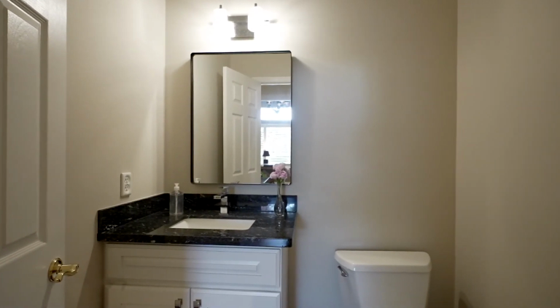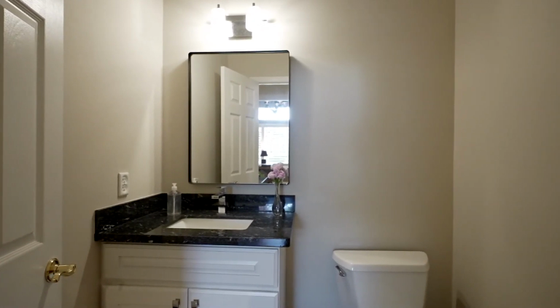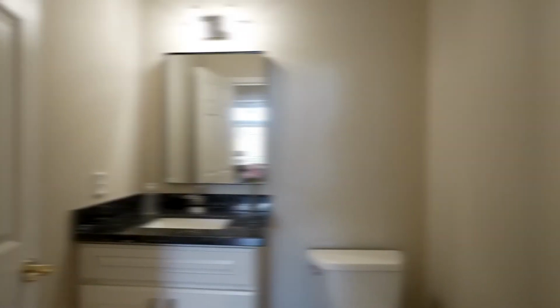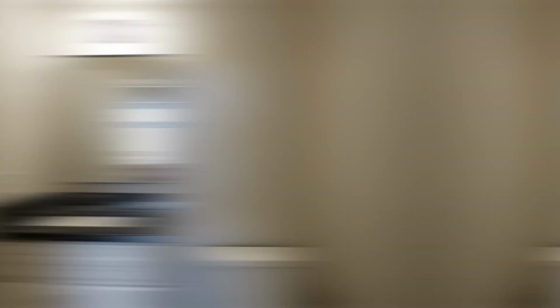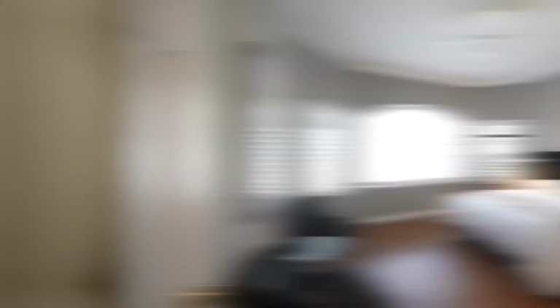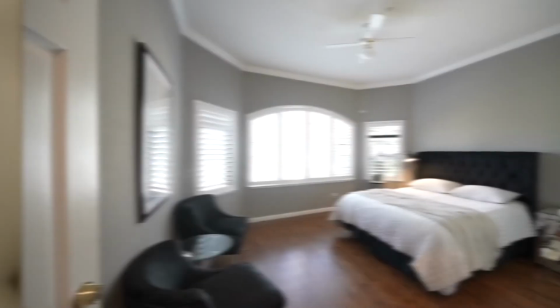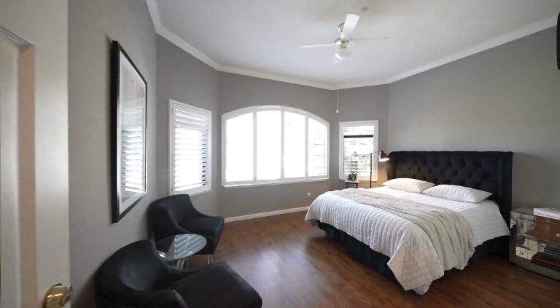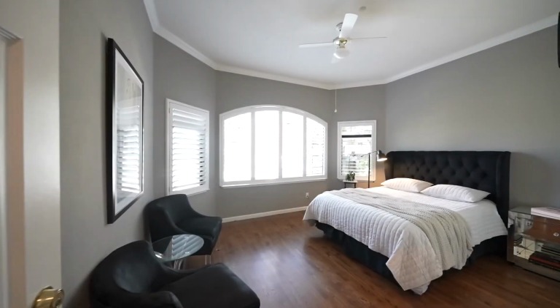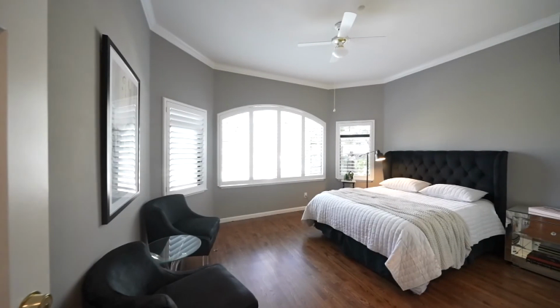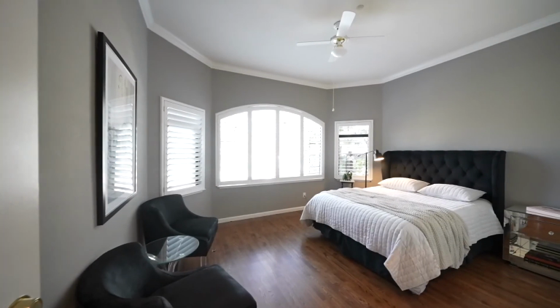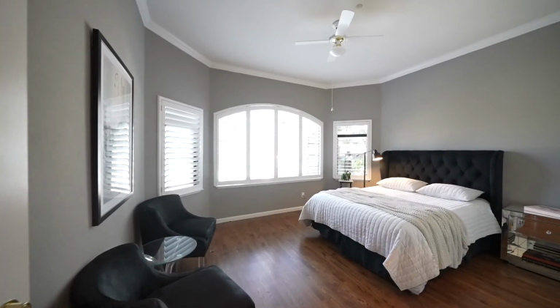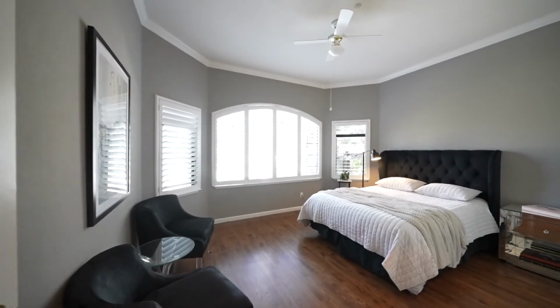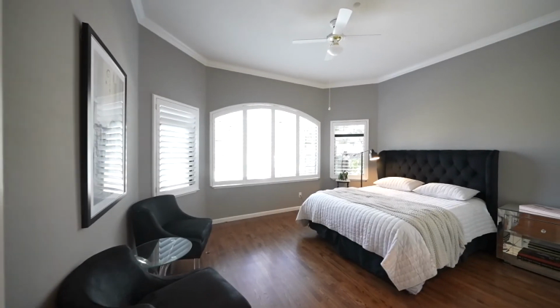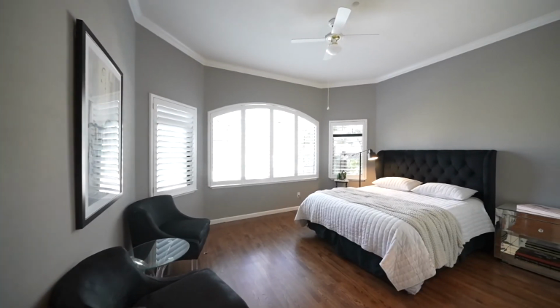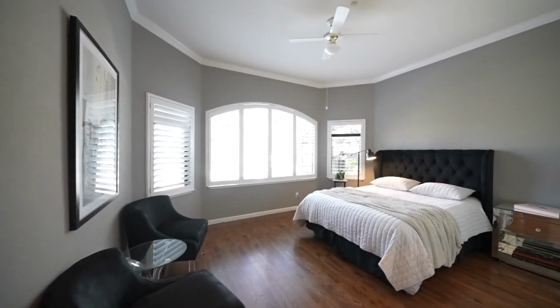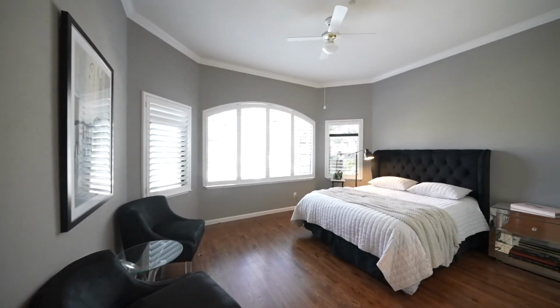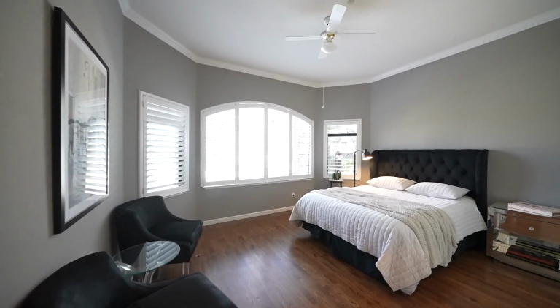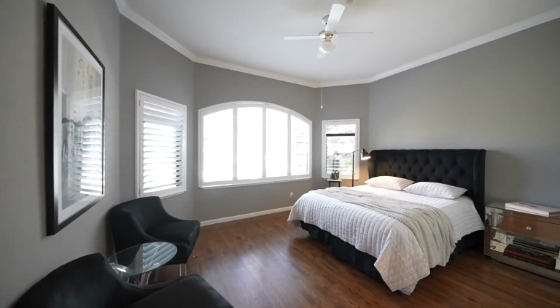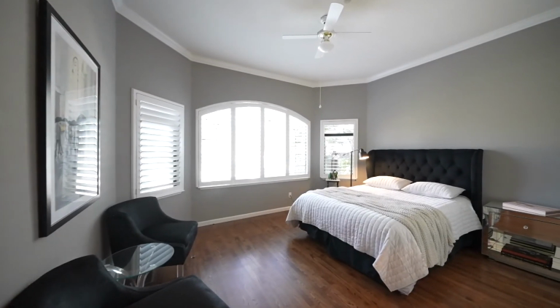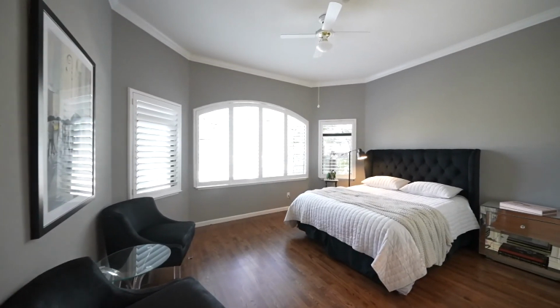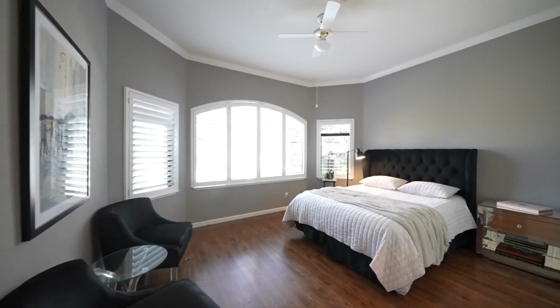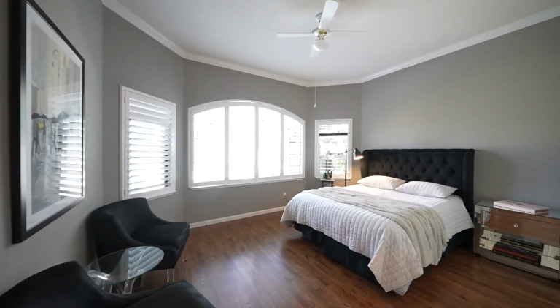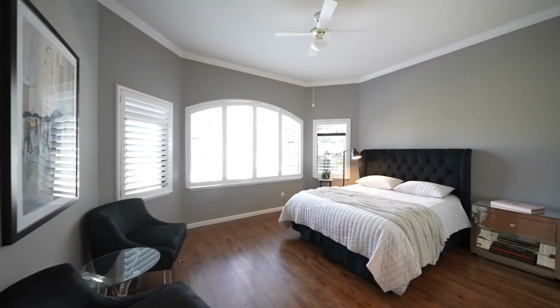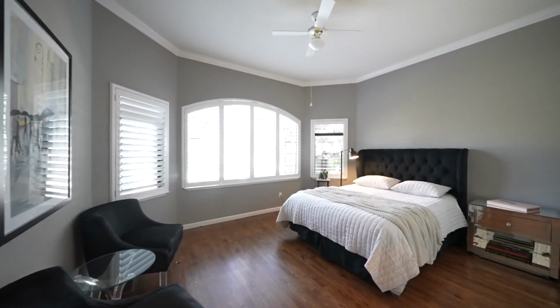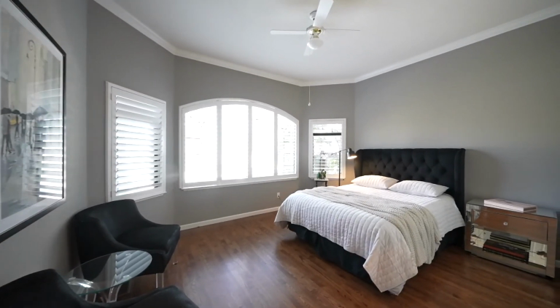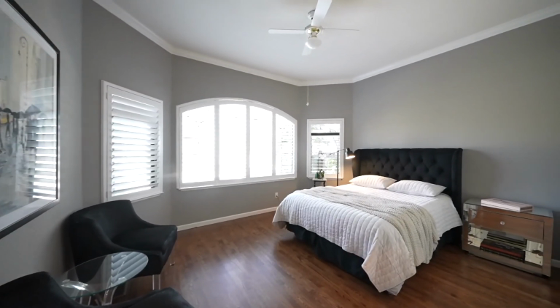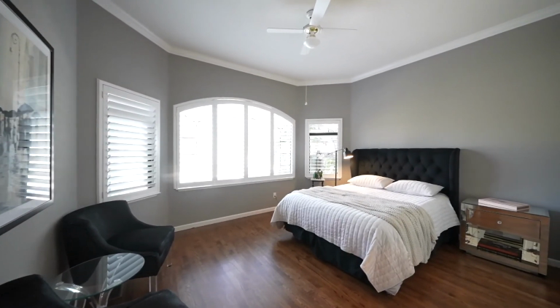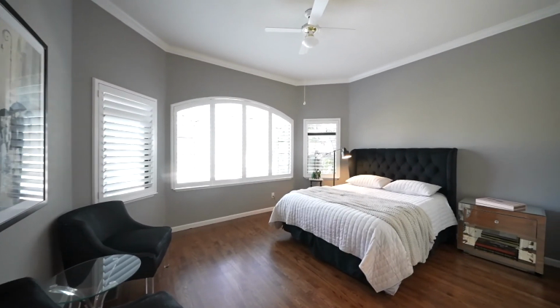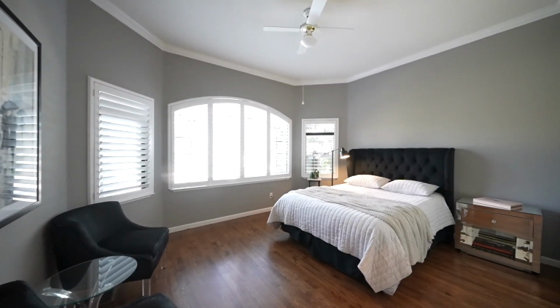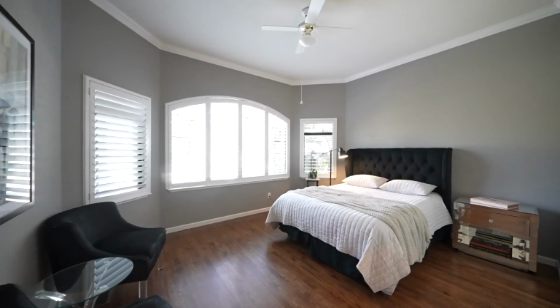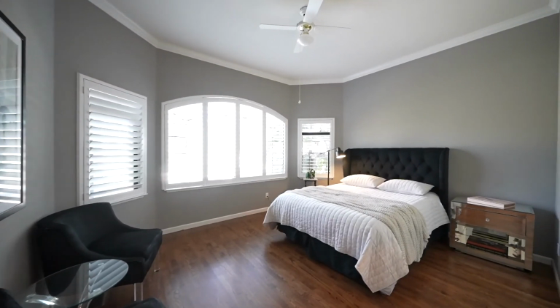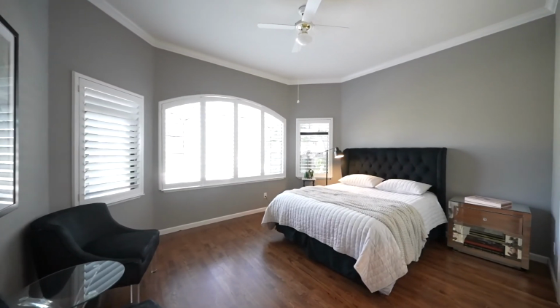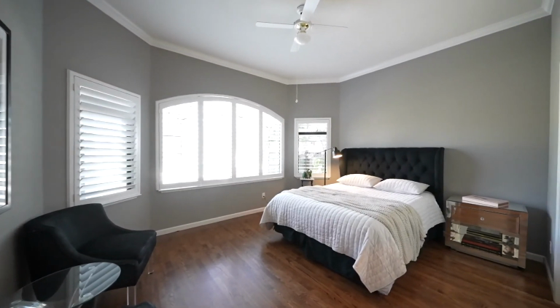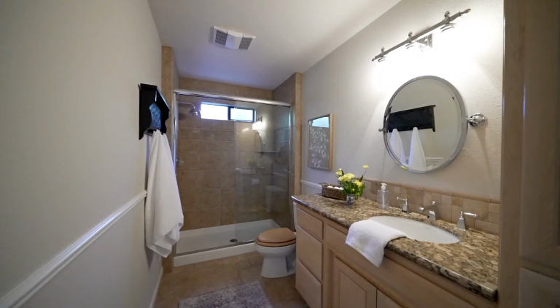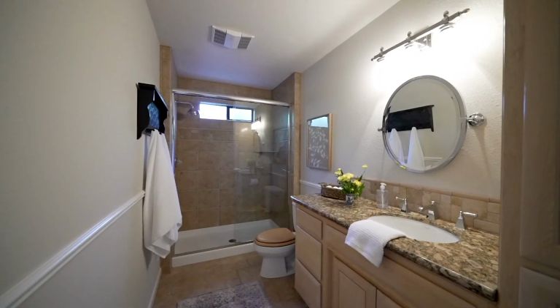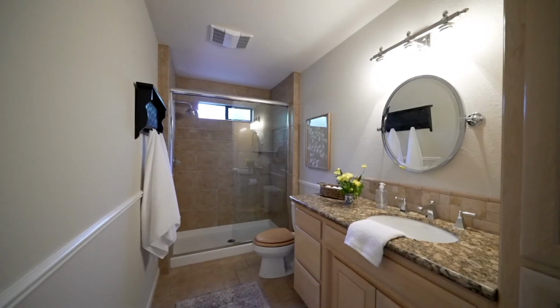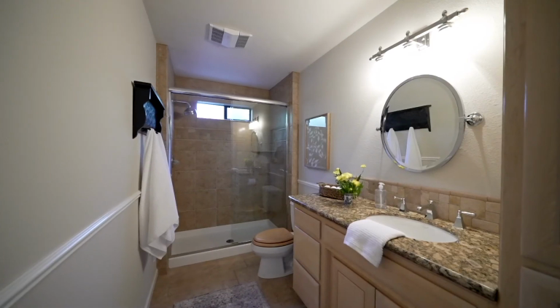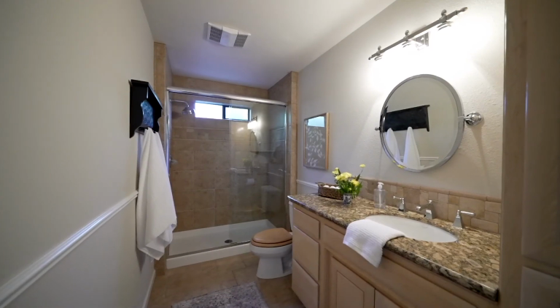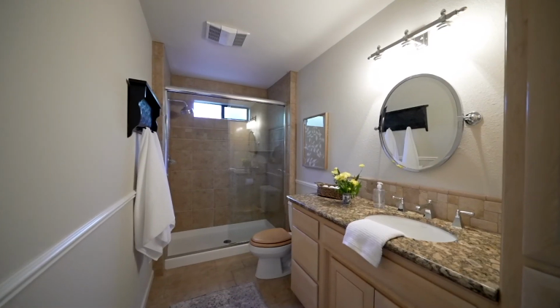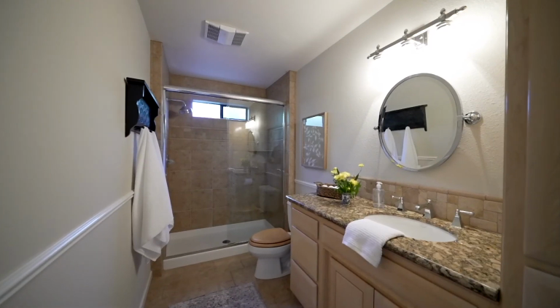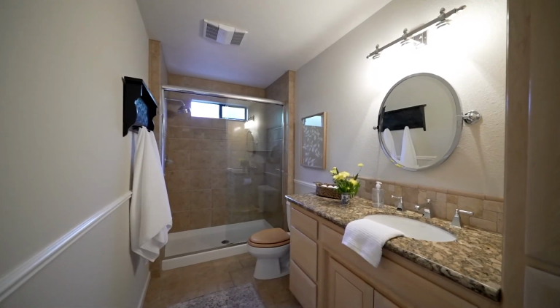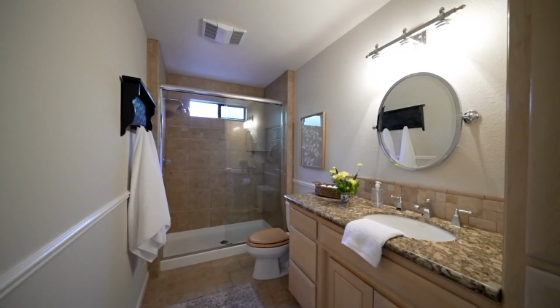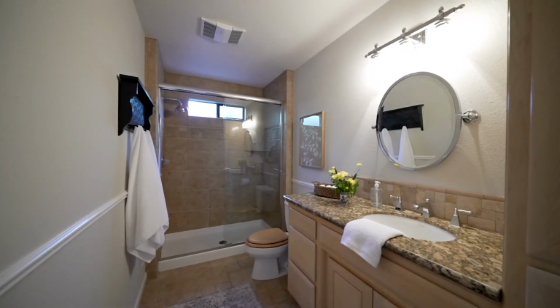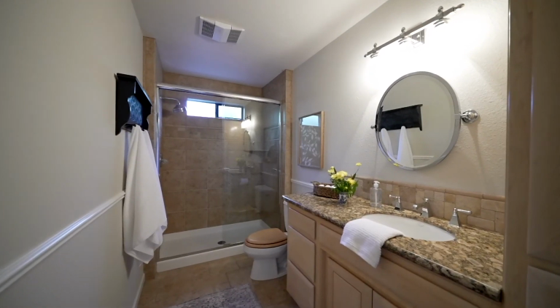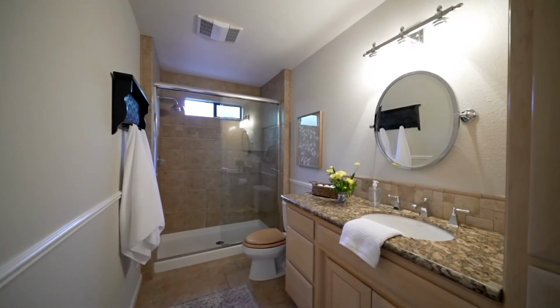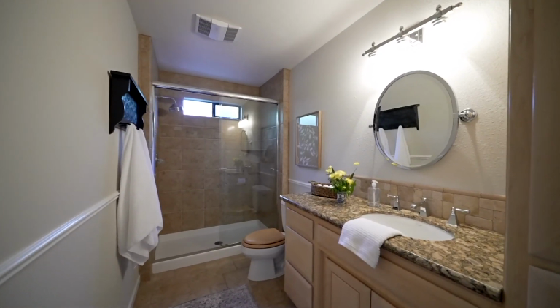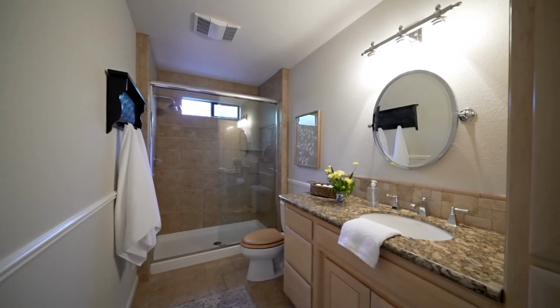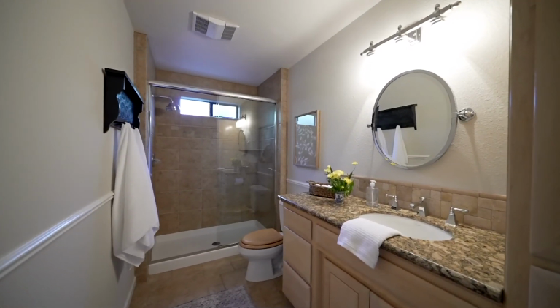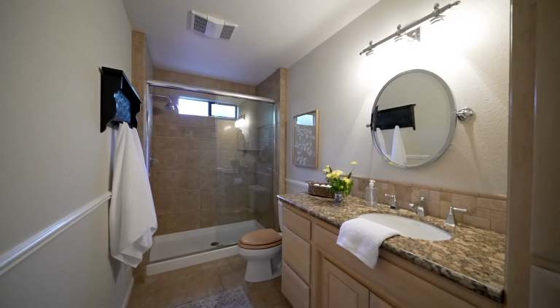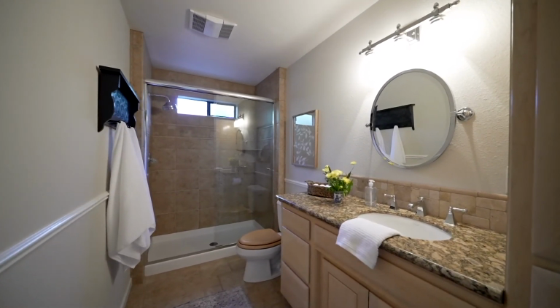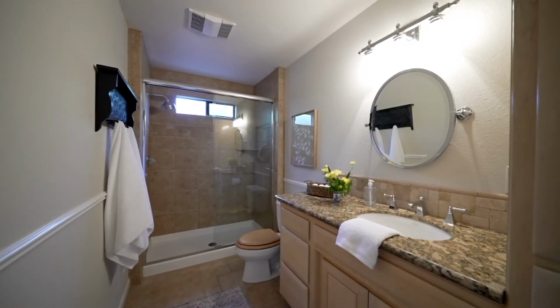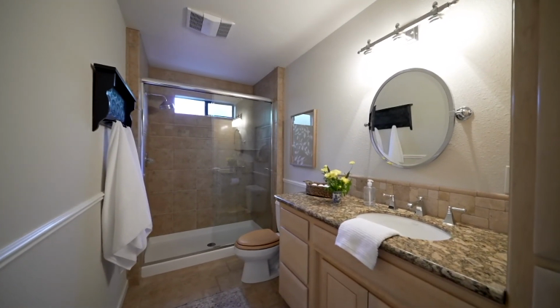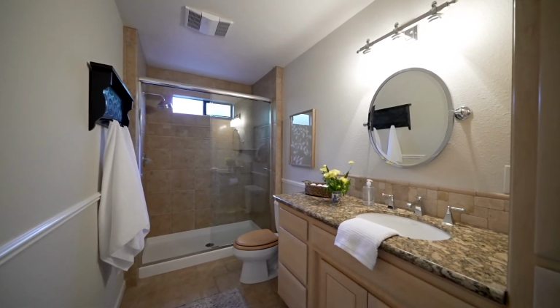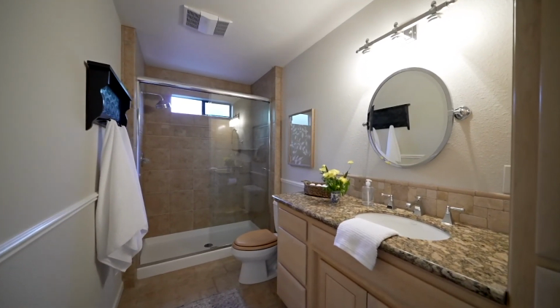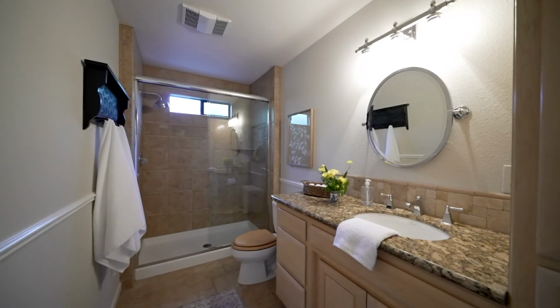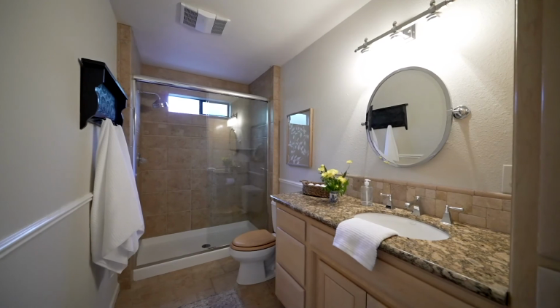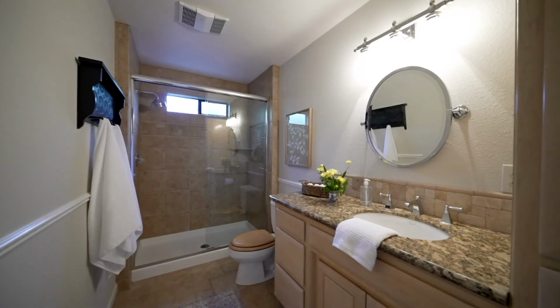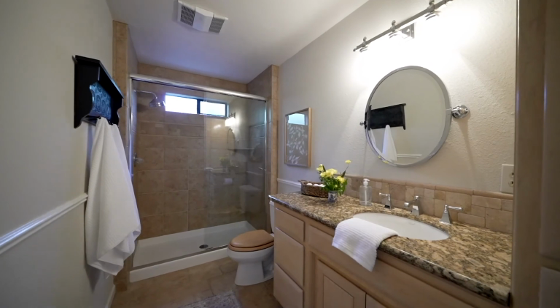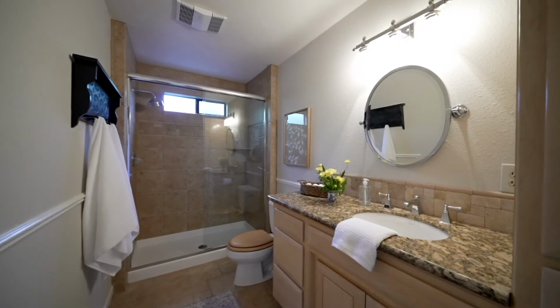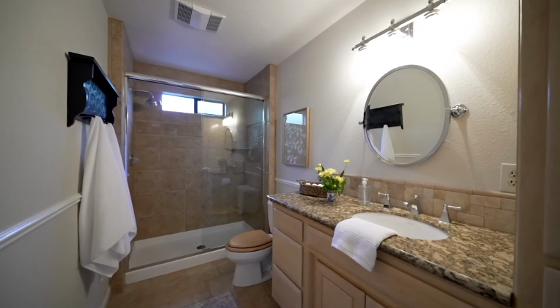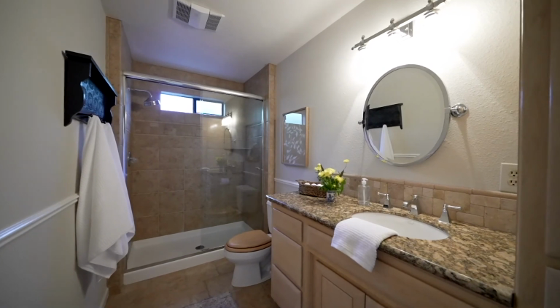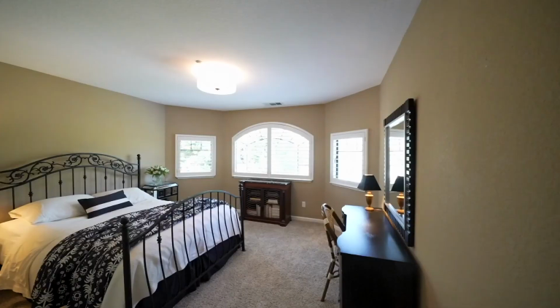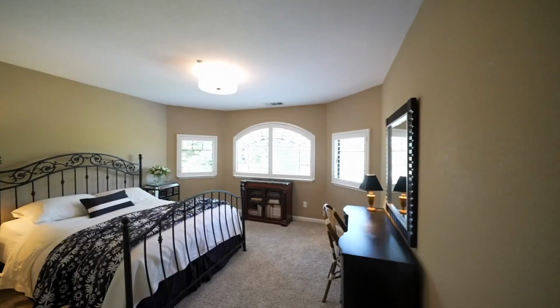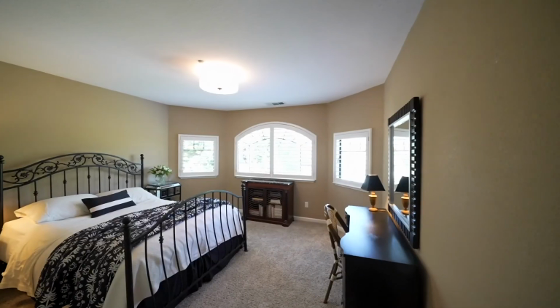Your guests will feel right at home with the privacy of a downstairs en-suite bedroom and bathroom with walk-in closet.